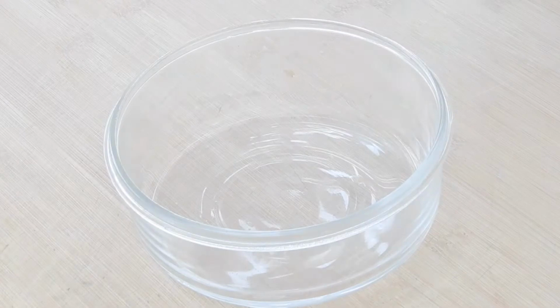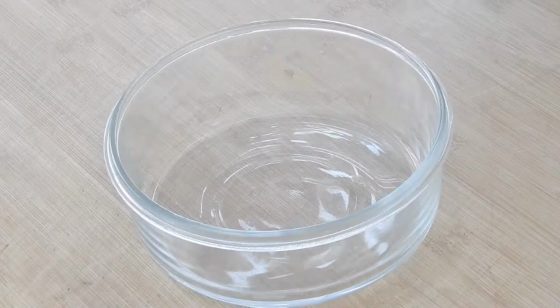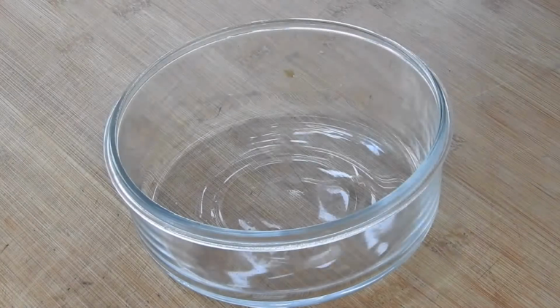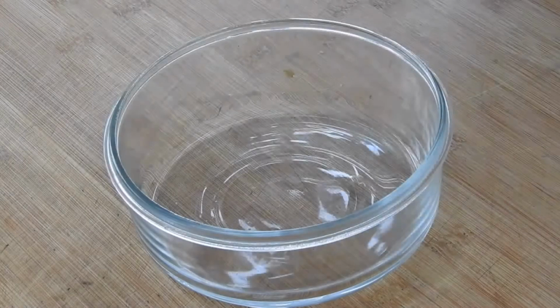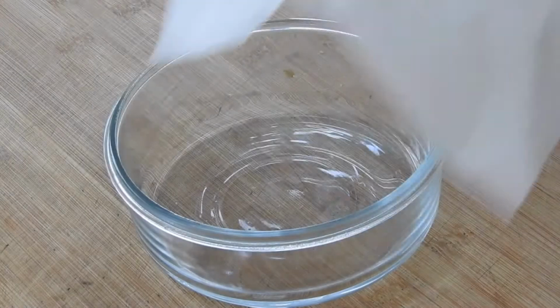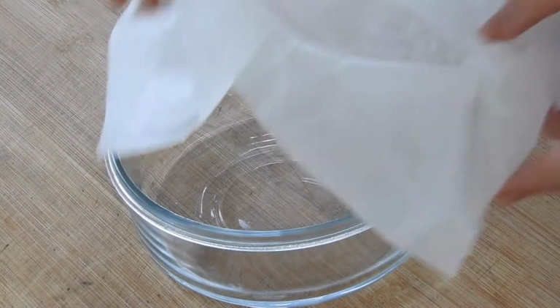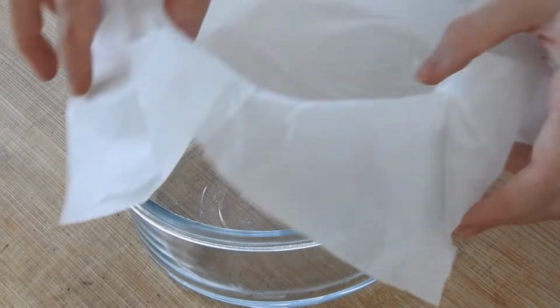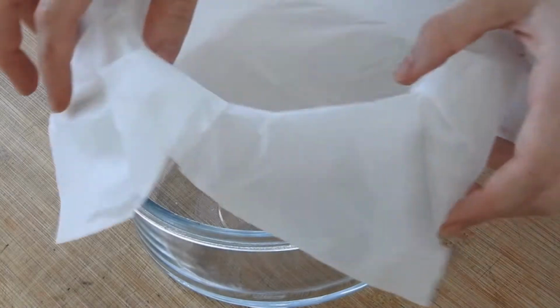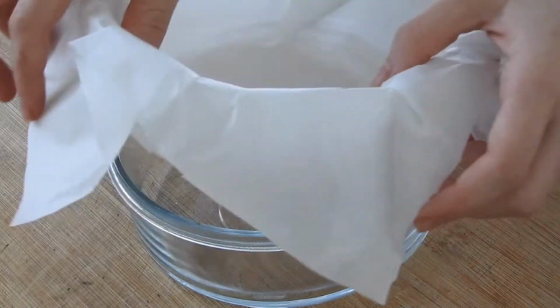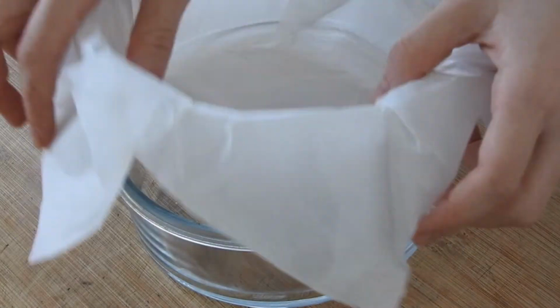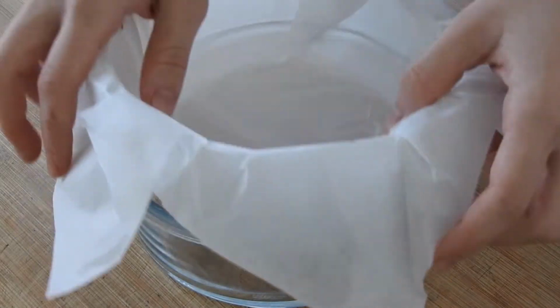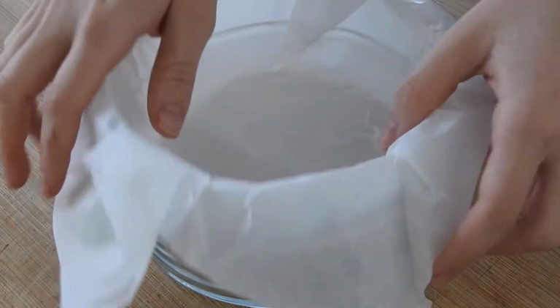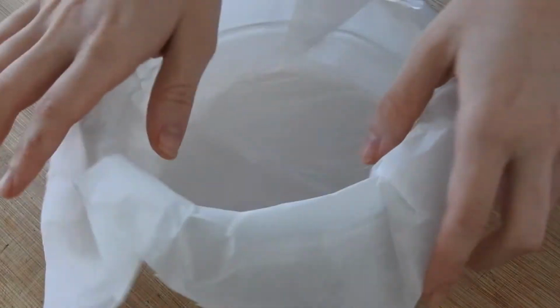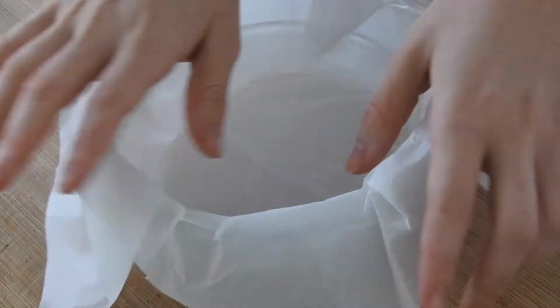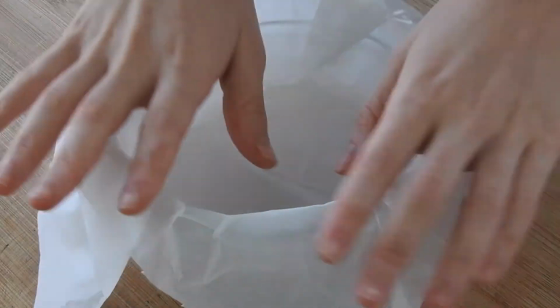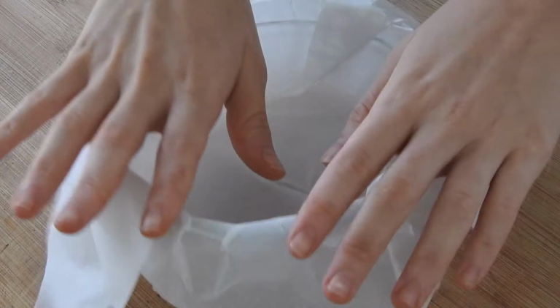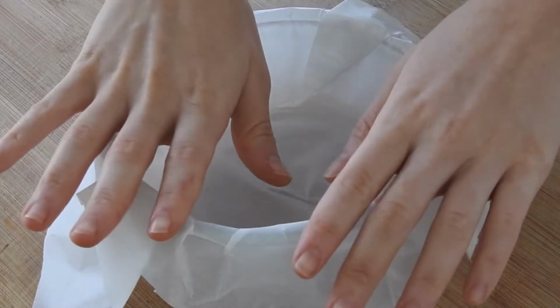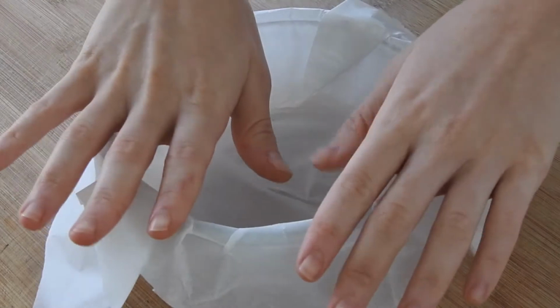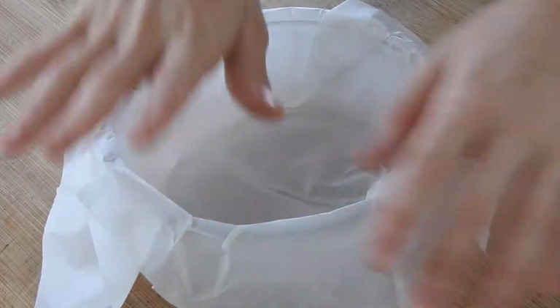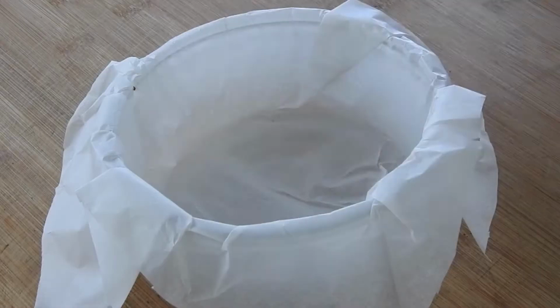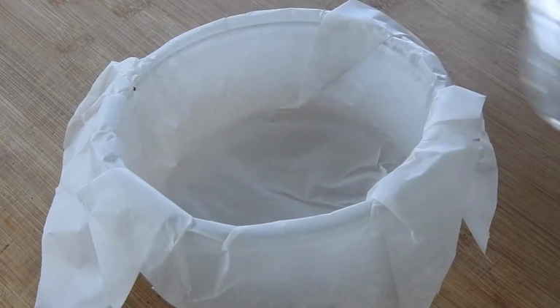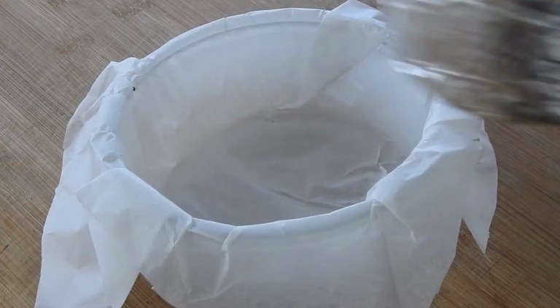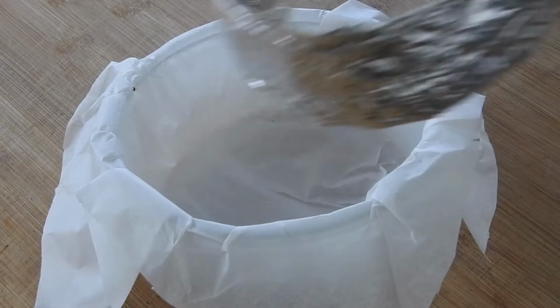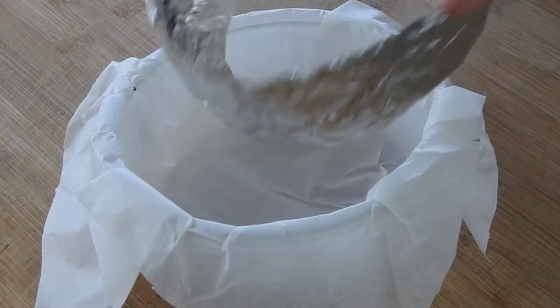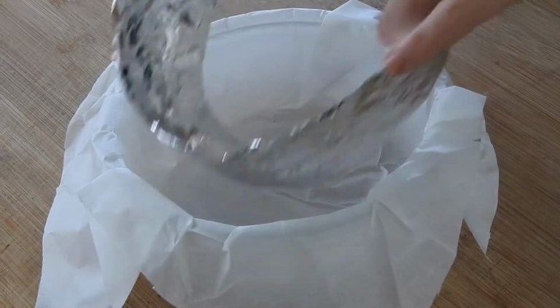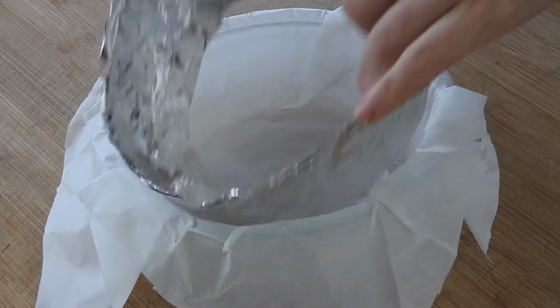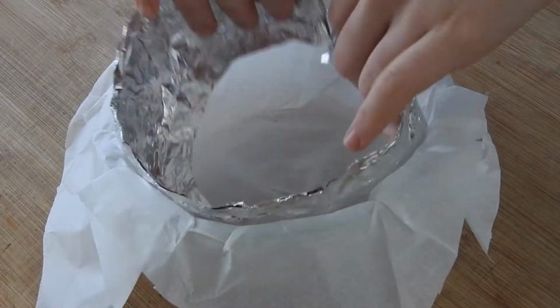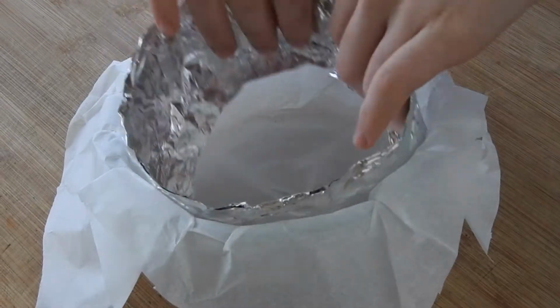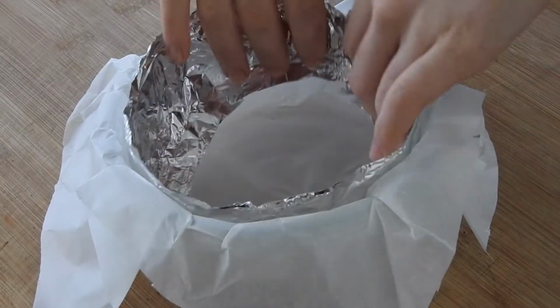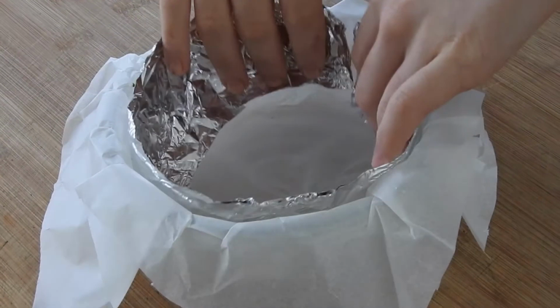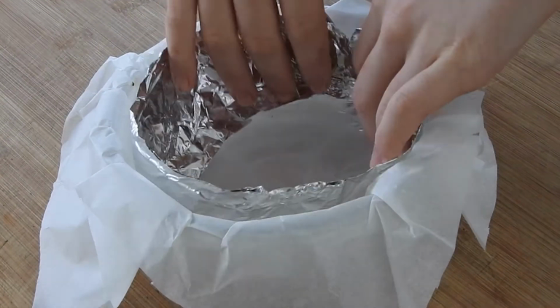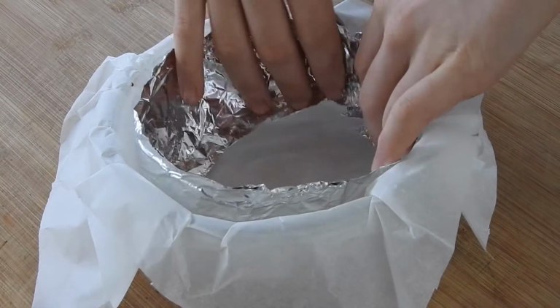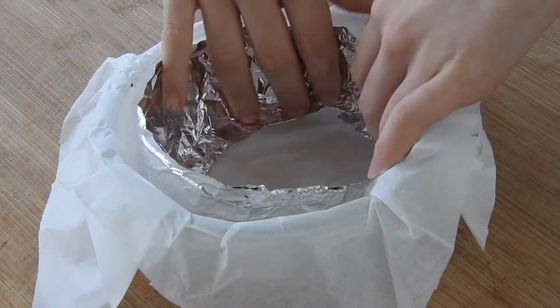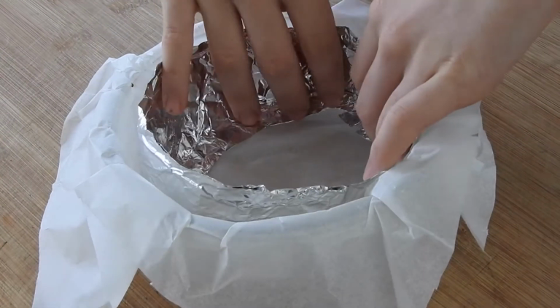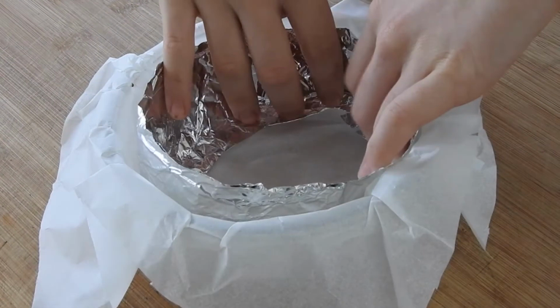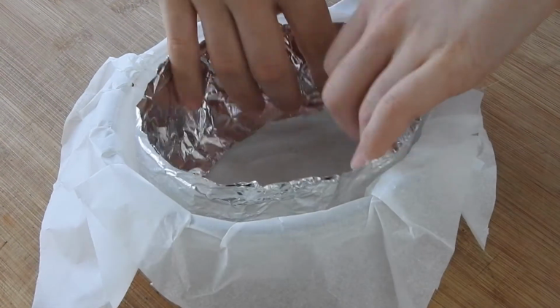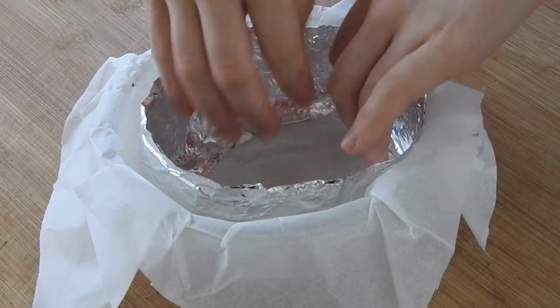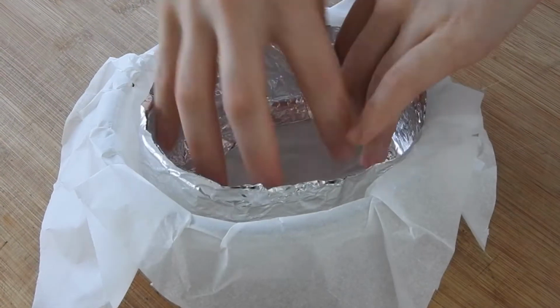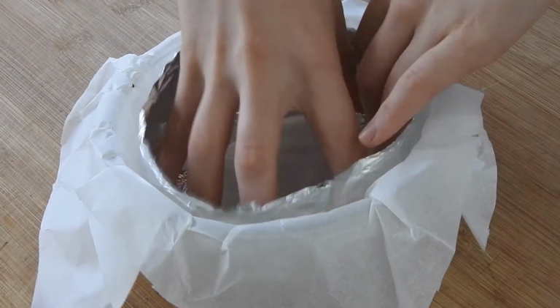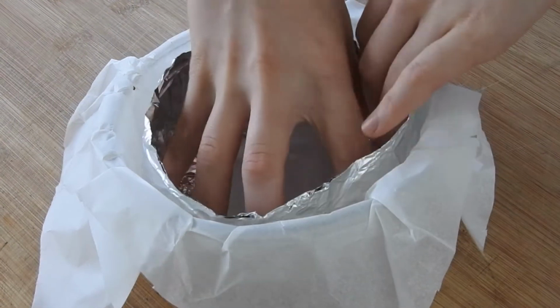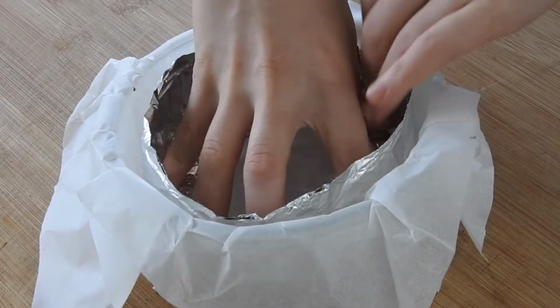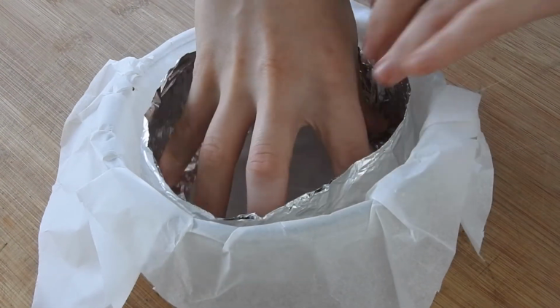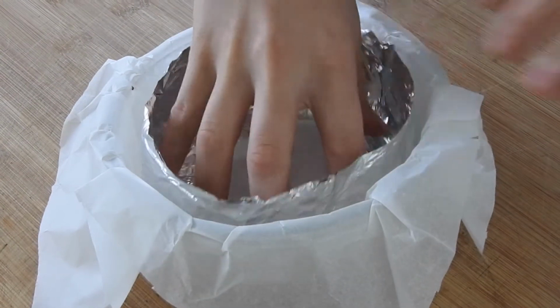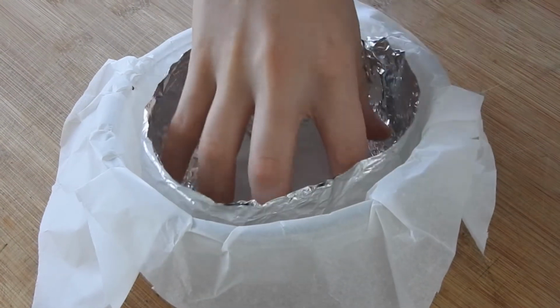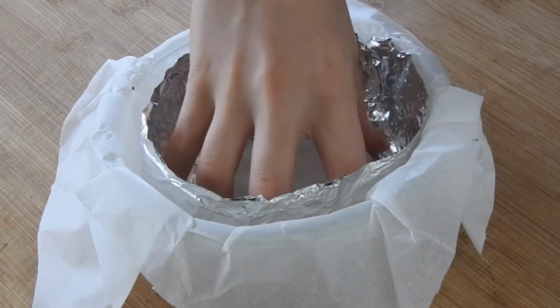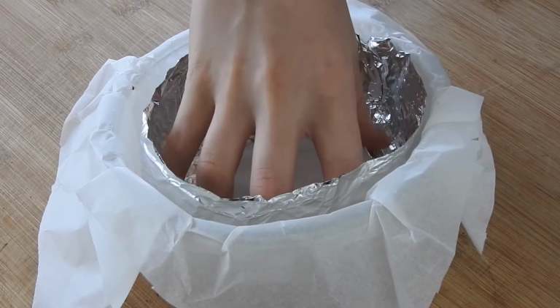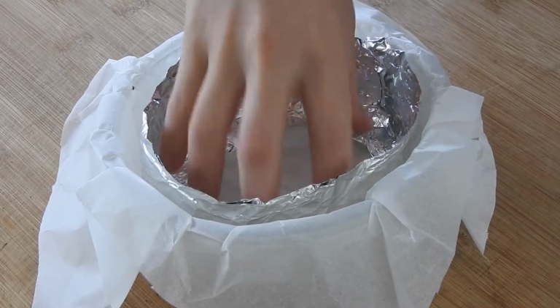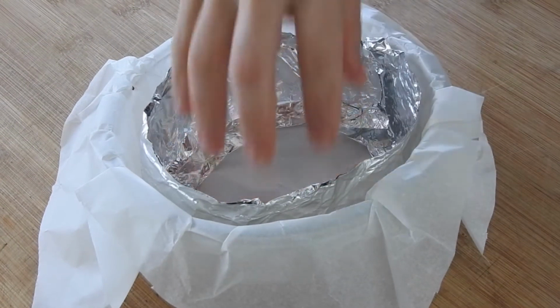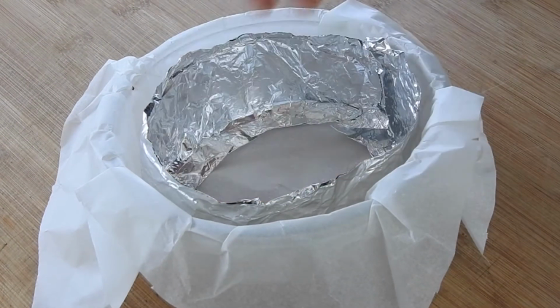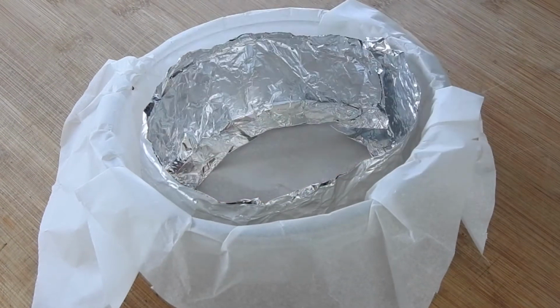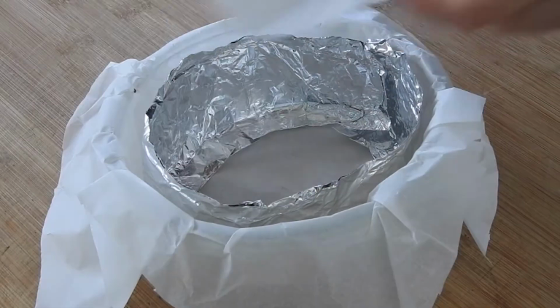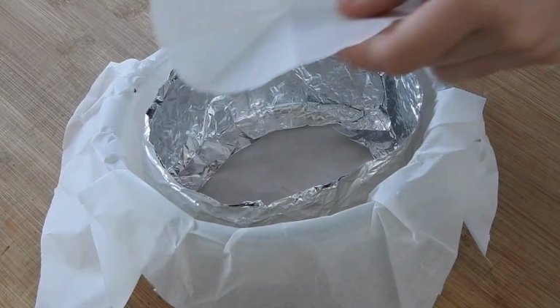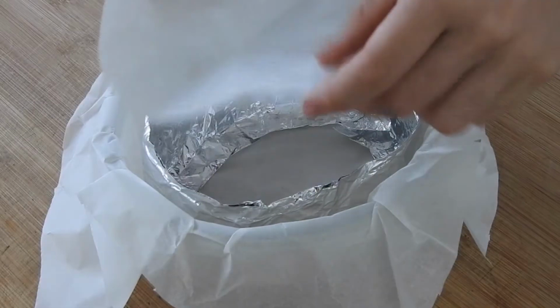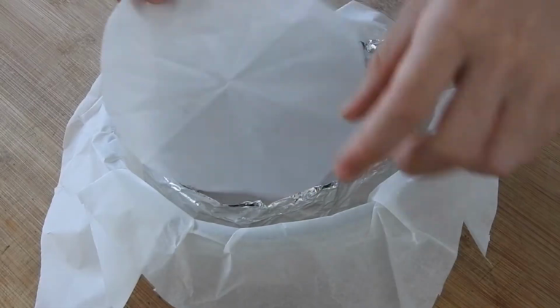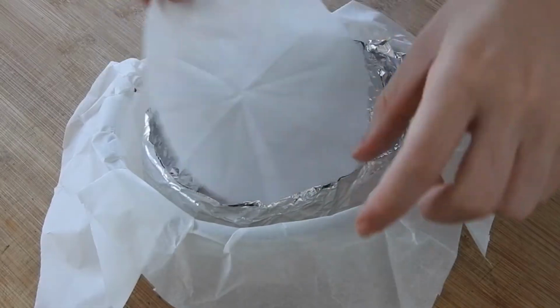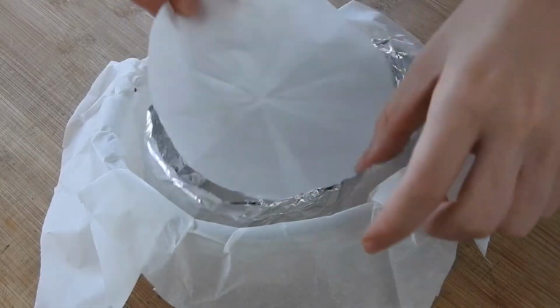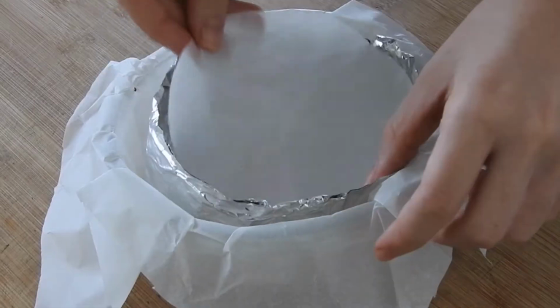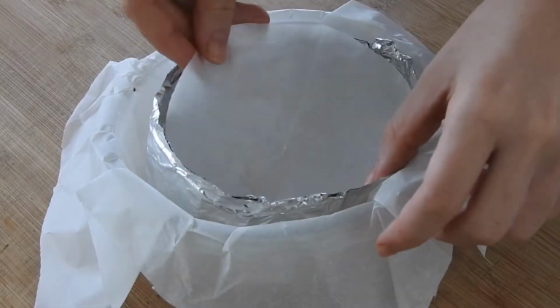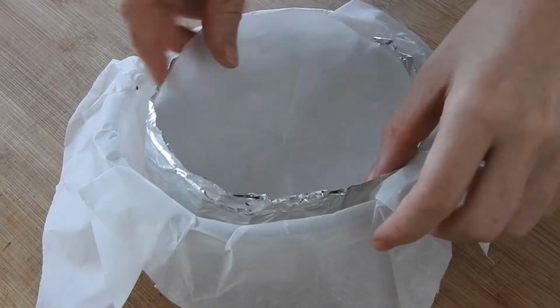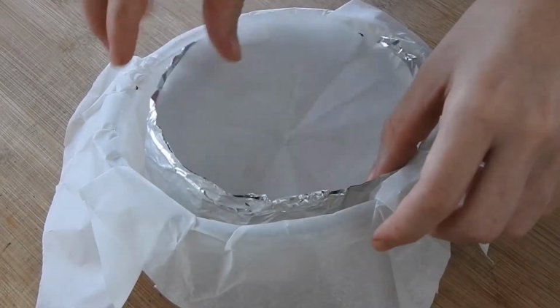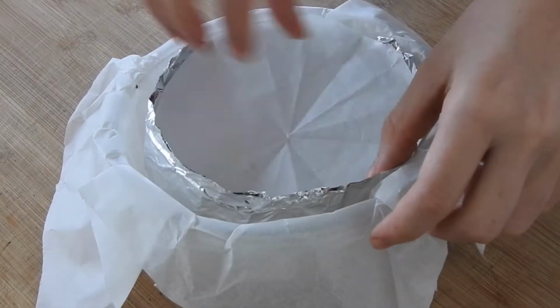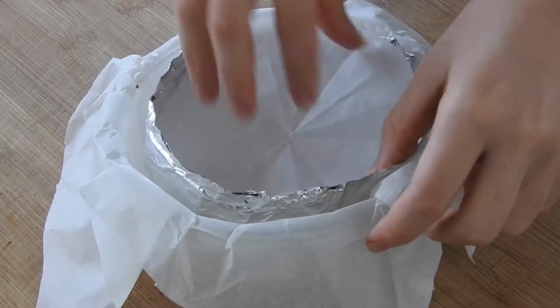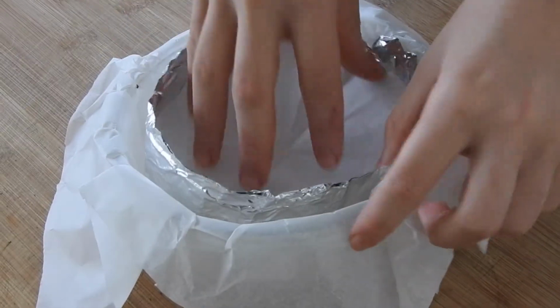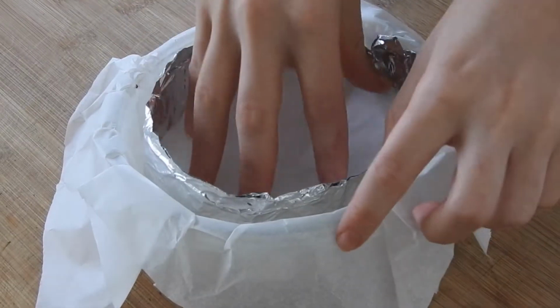Firstly, line your pan with baking paper, then cut a circle out of baking paper and put it at the bottom of your pan. Then cover the sides with aluminium foil.